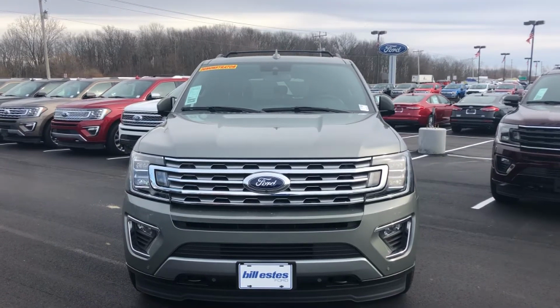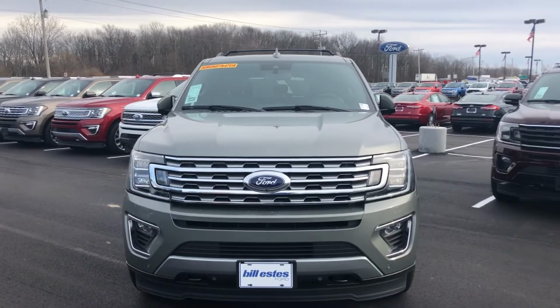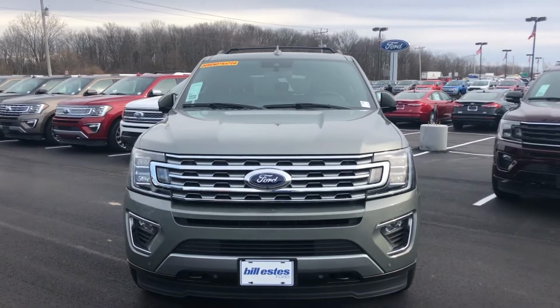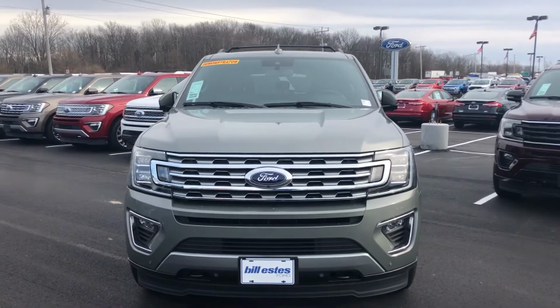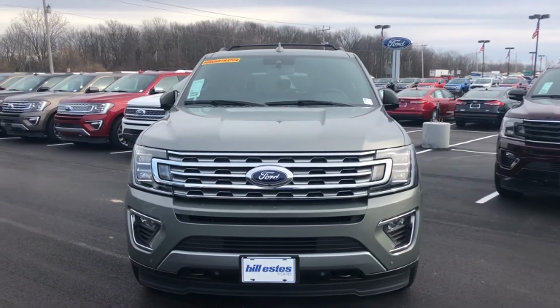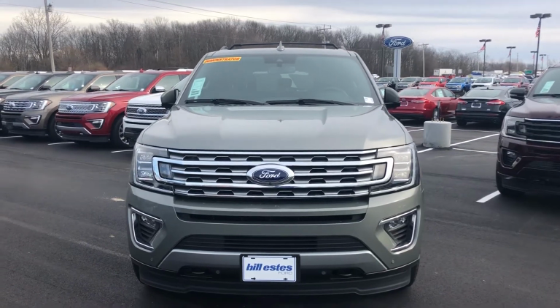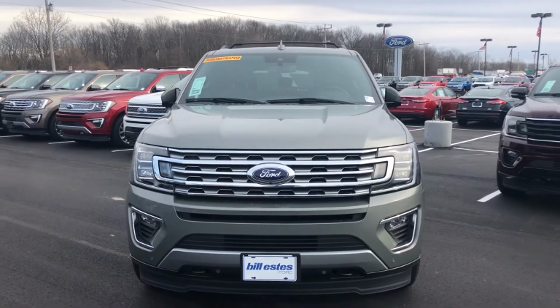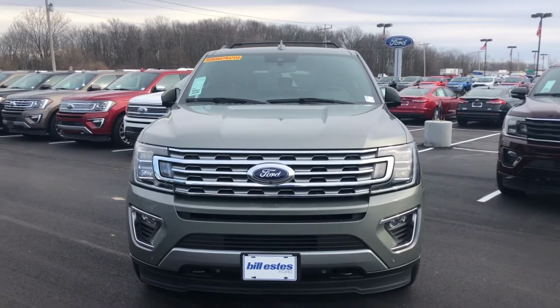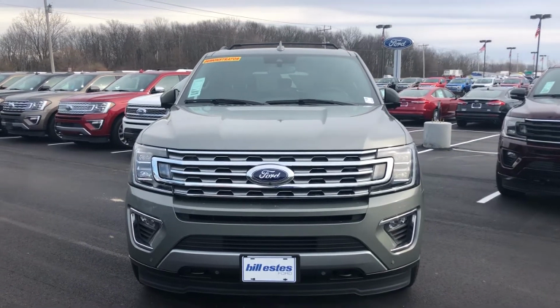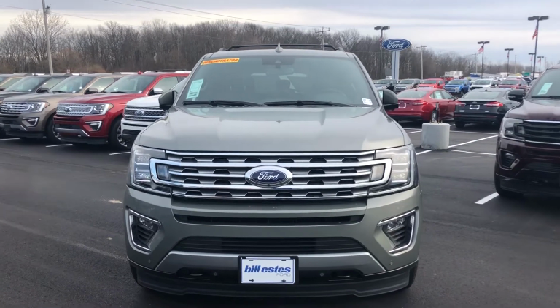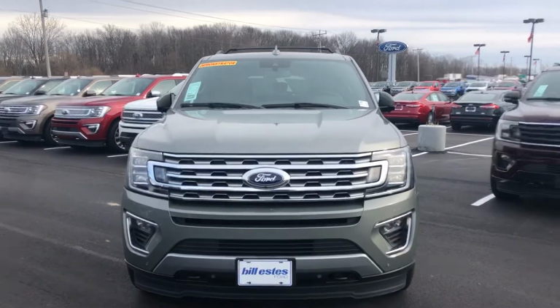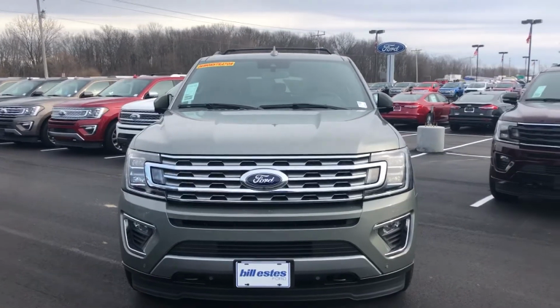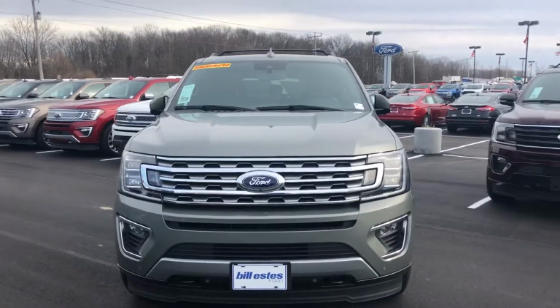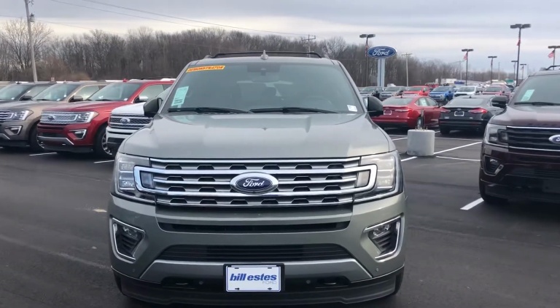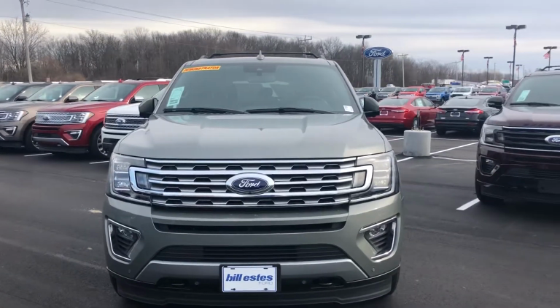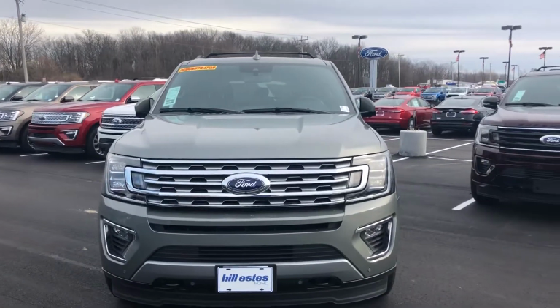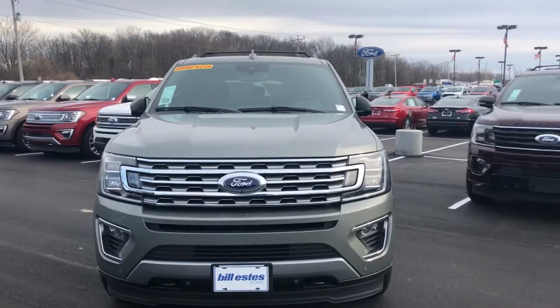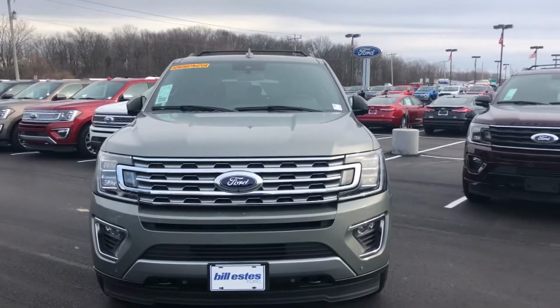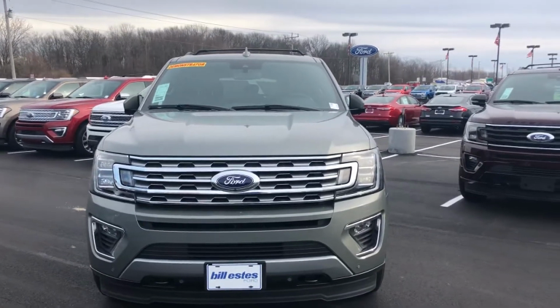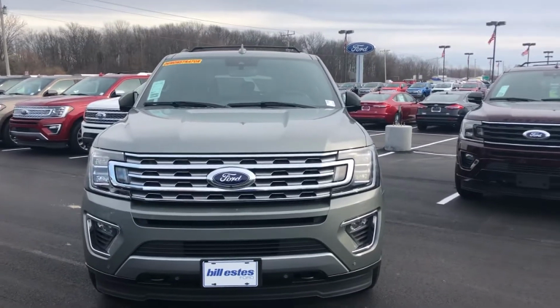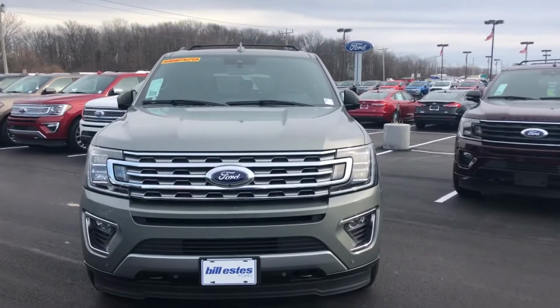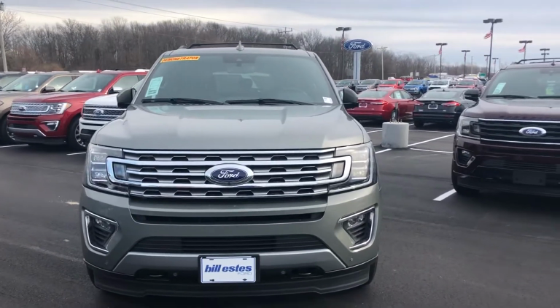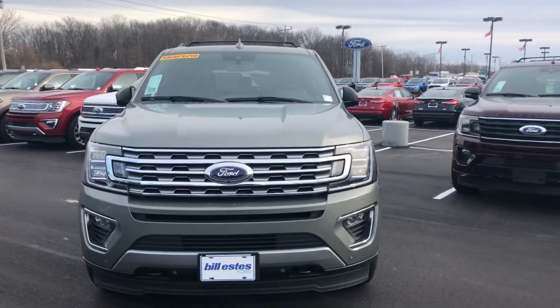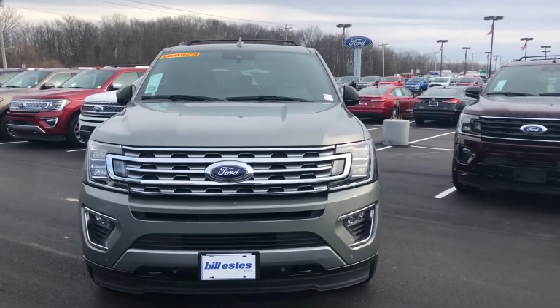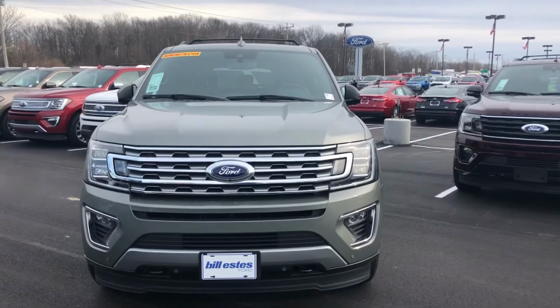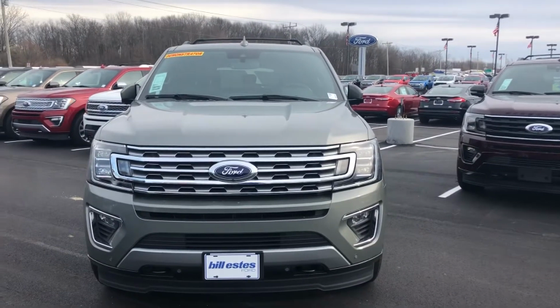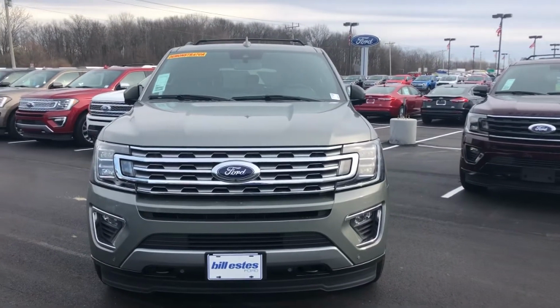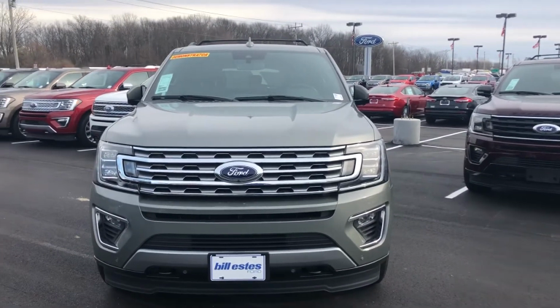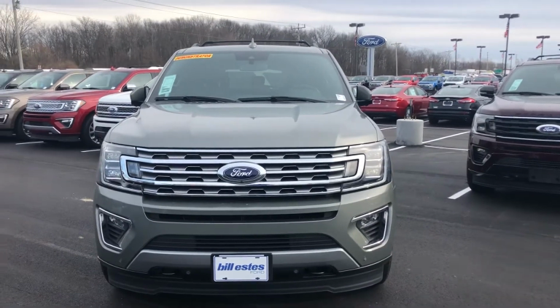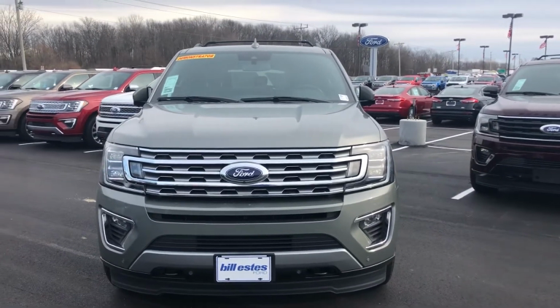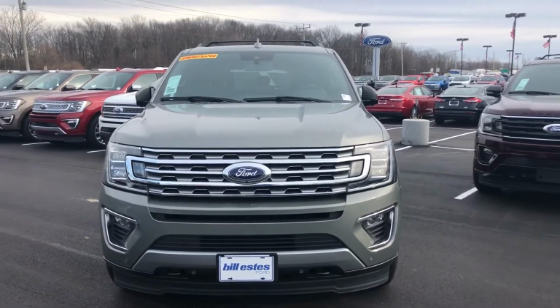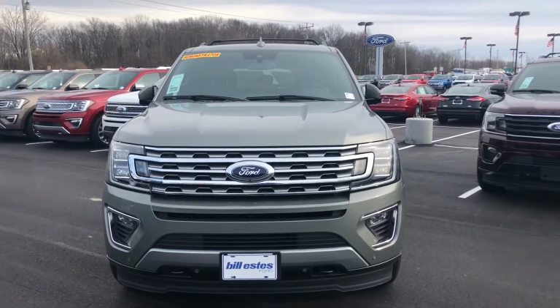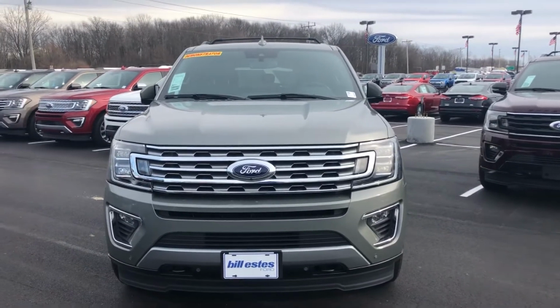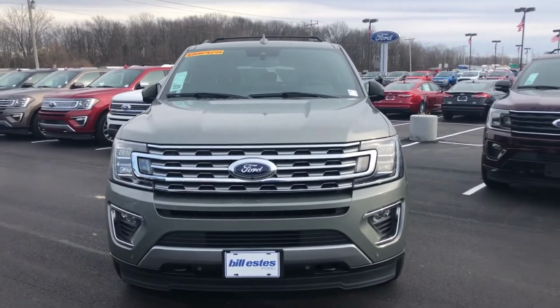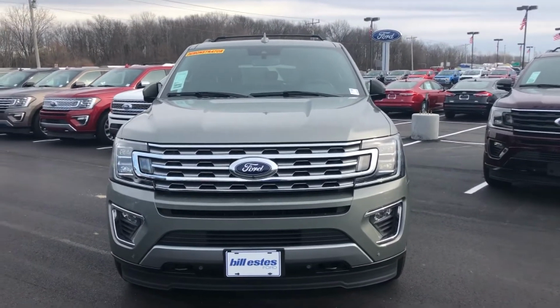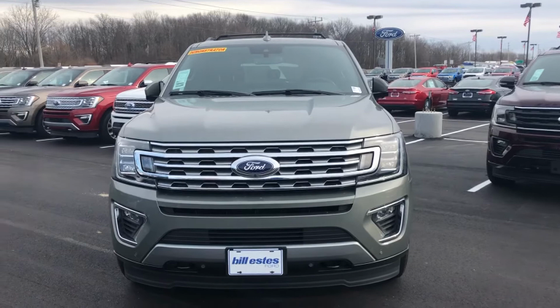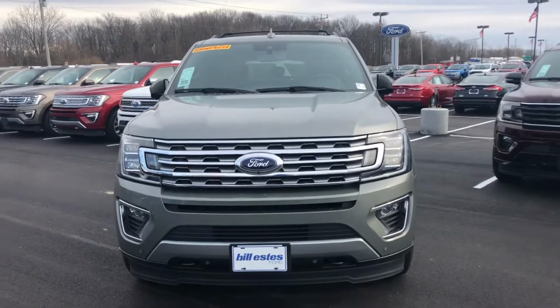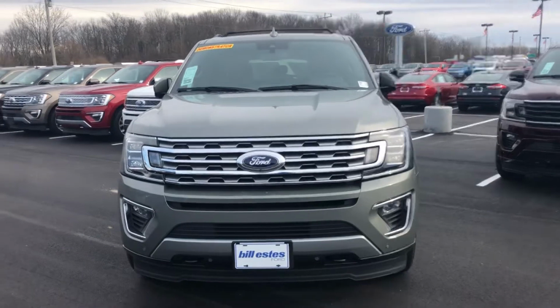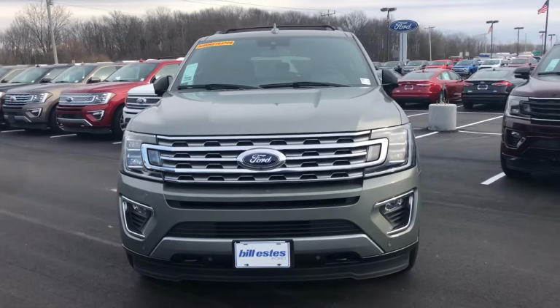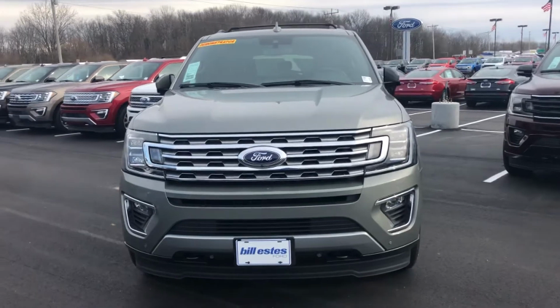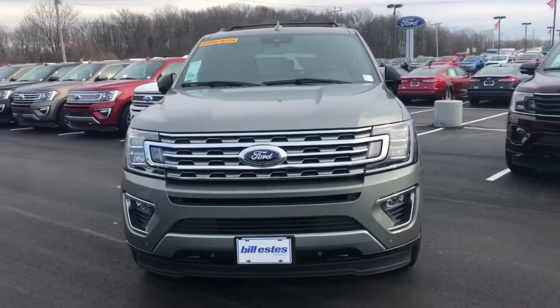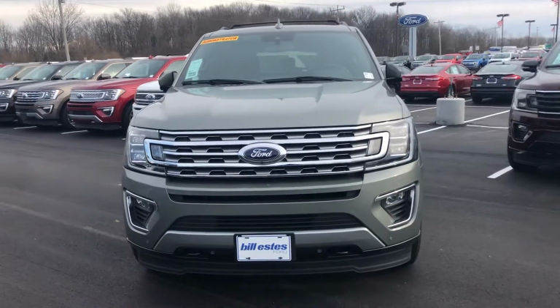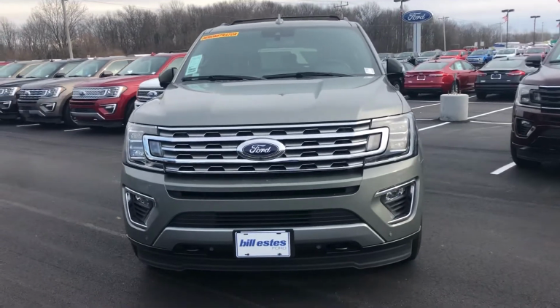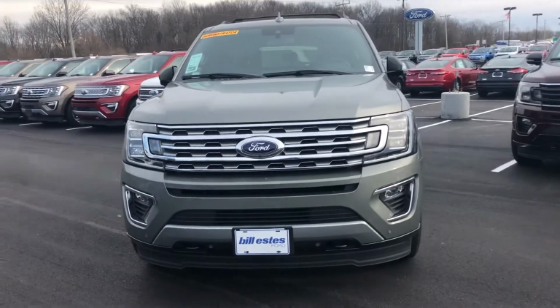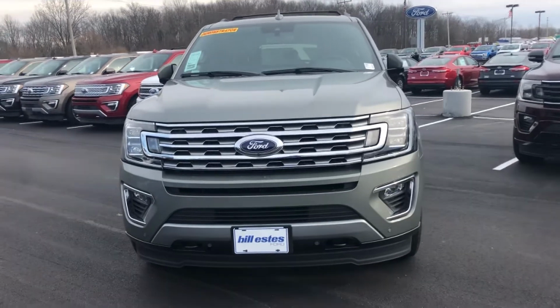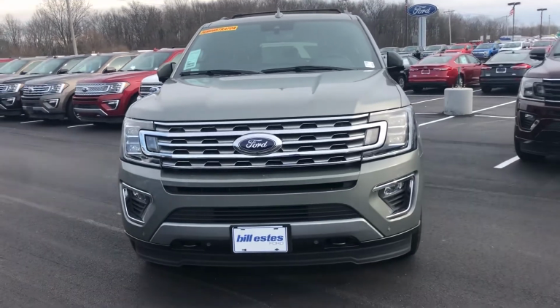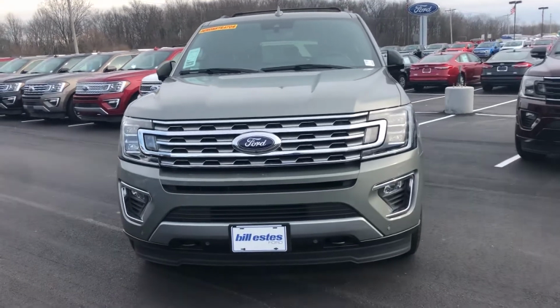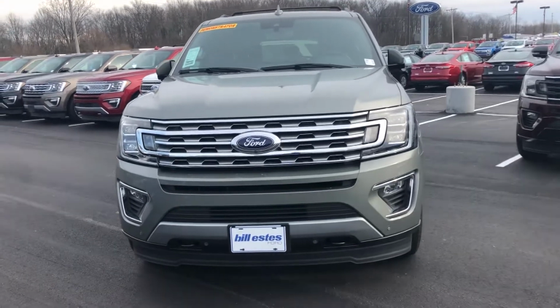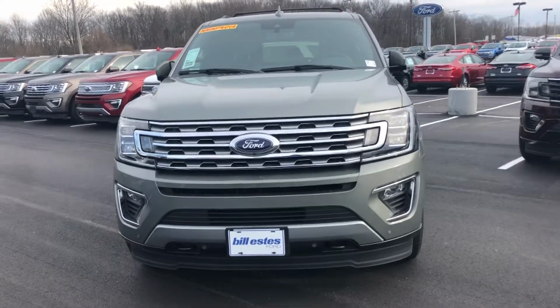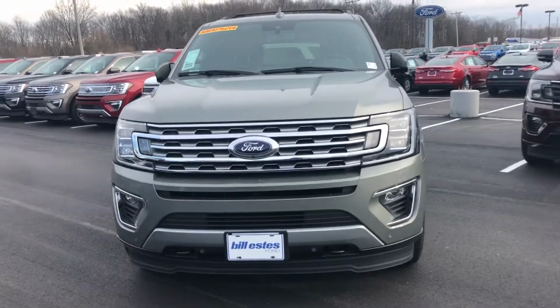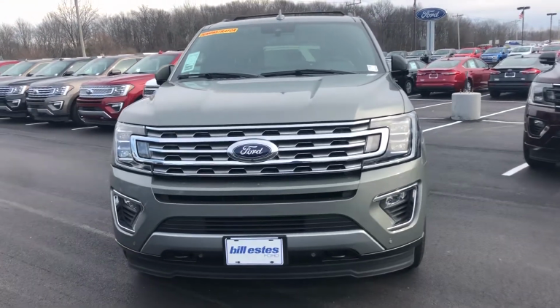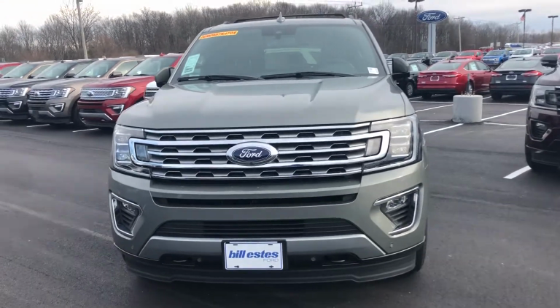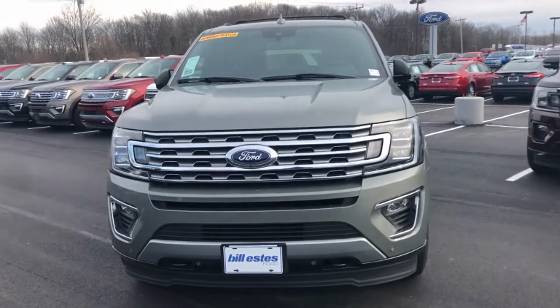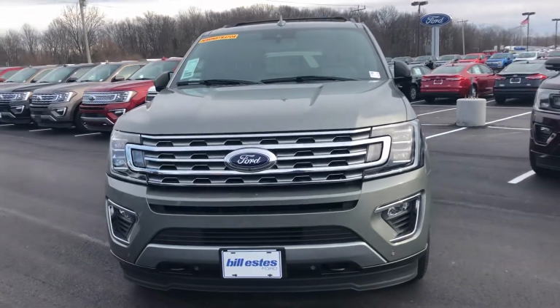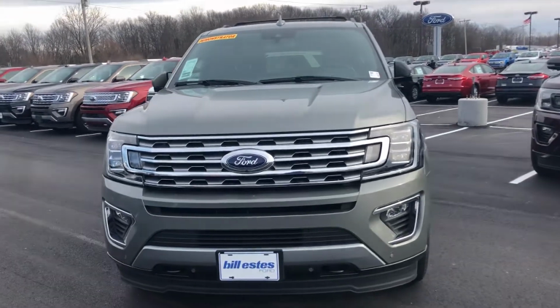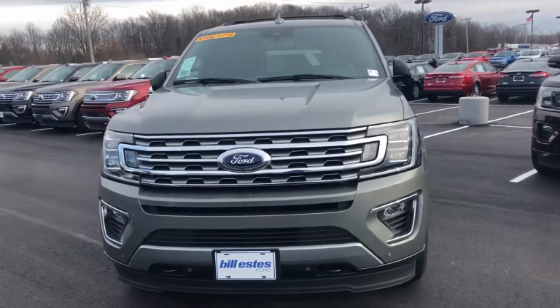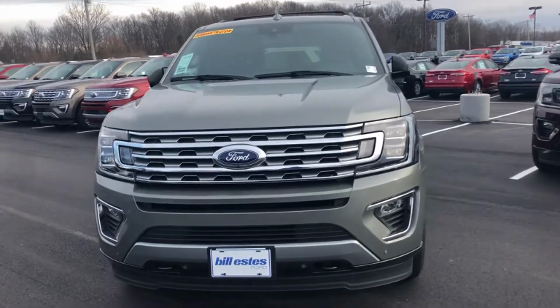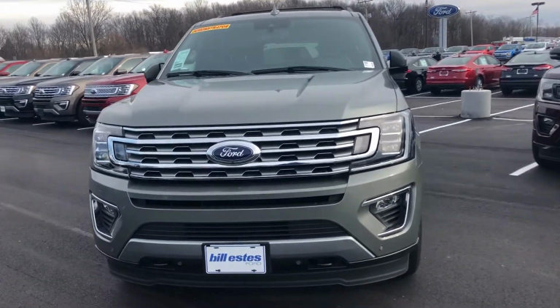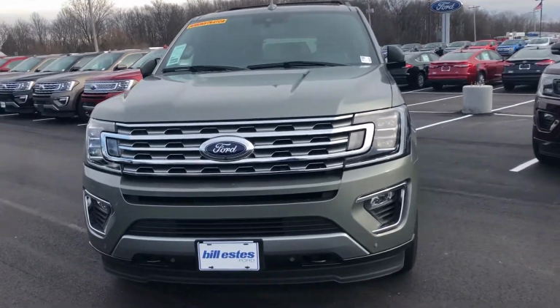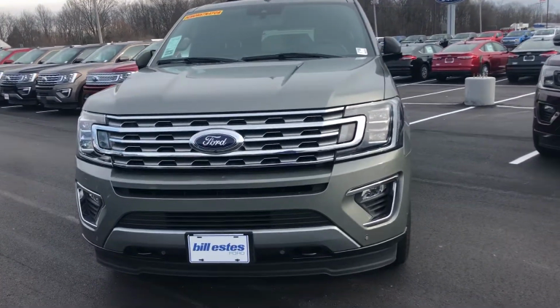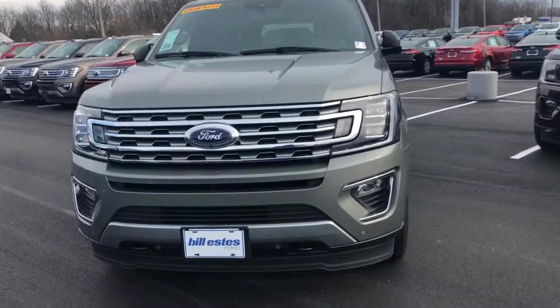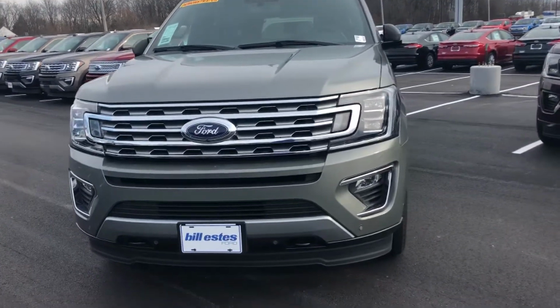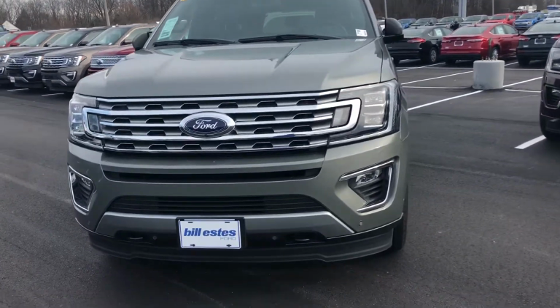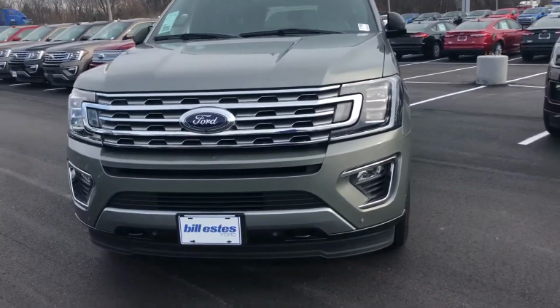Hi, this is Andrew DeBille with Bintlessis Ford. I'm going to do a walk around video on this 2019 Ford Expedition Limited.